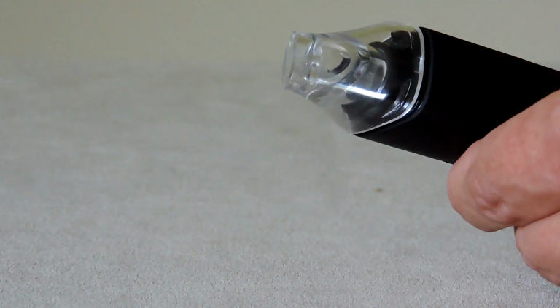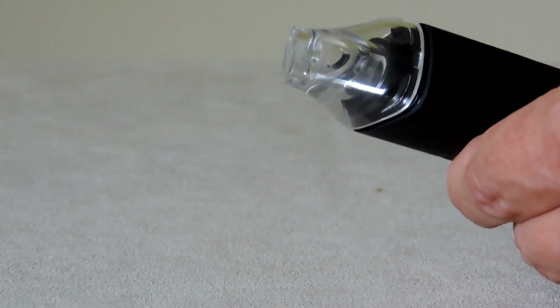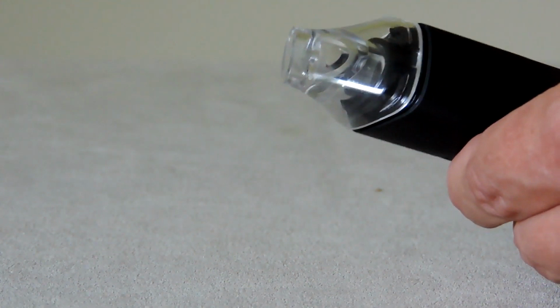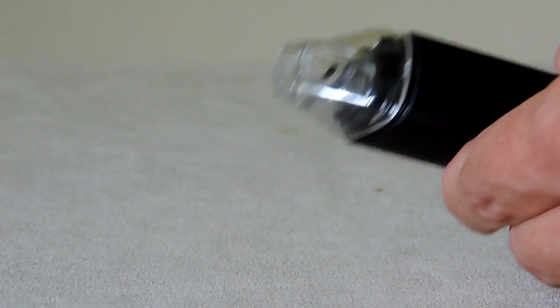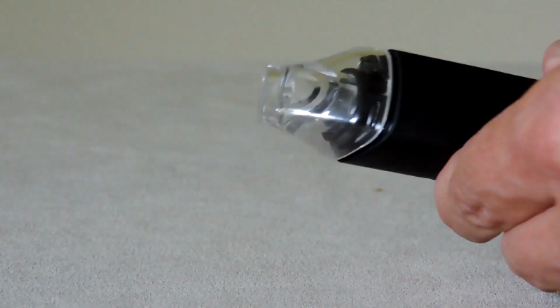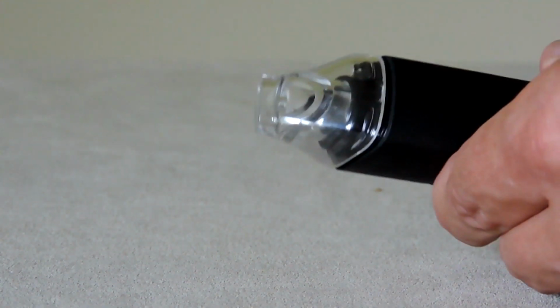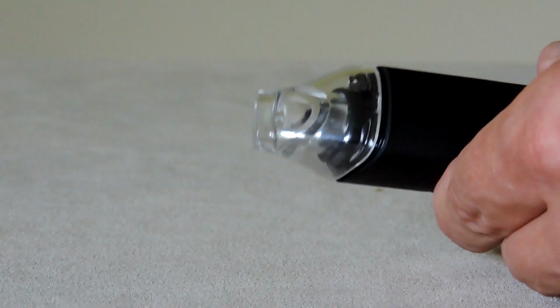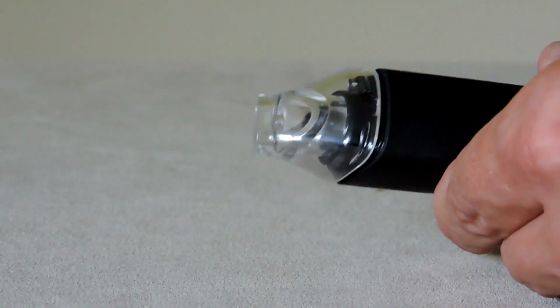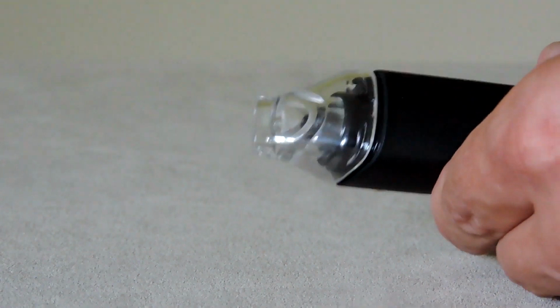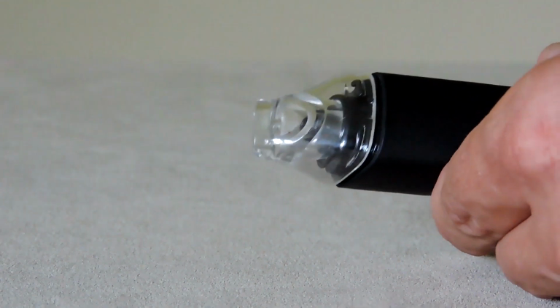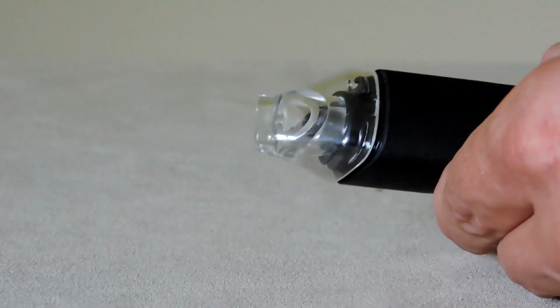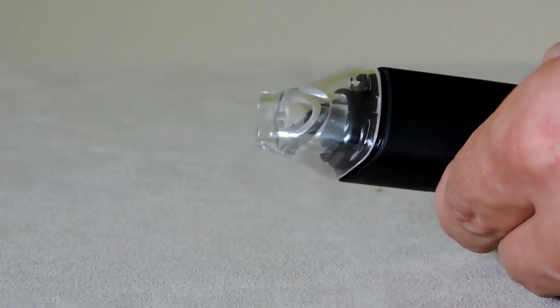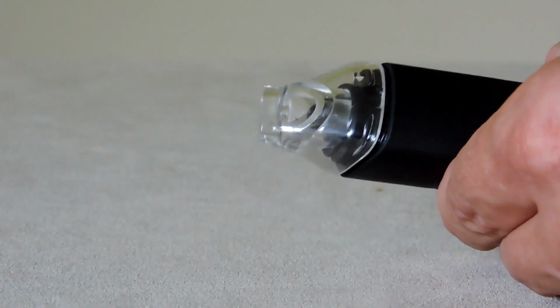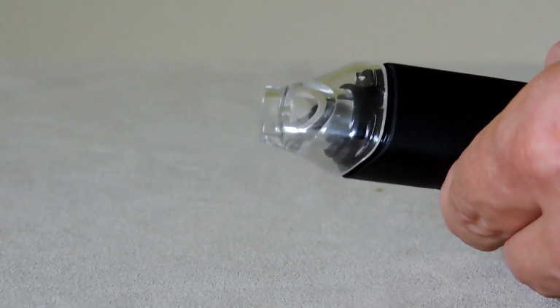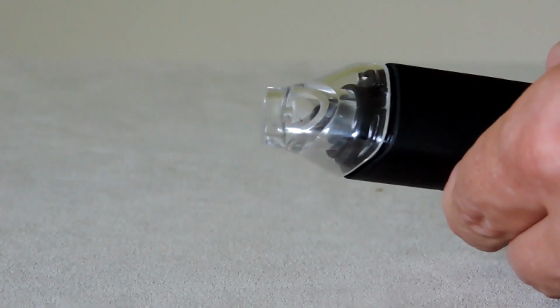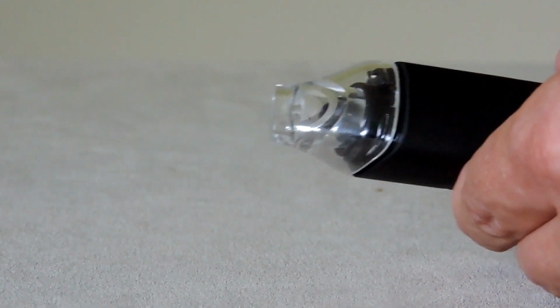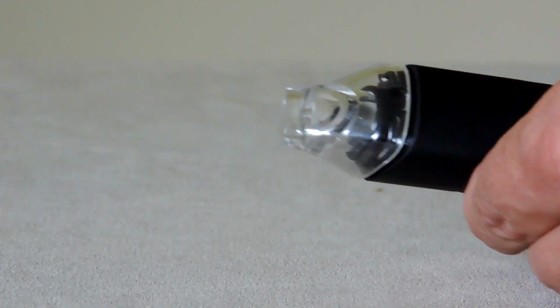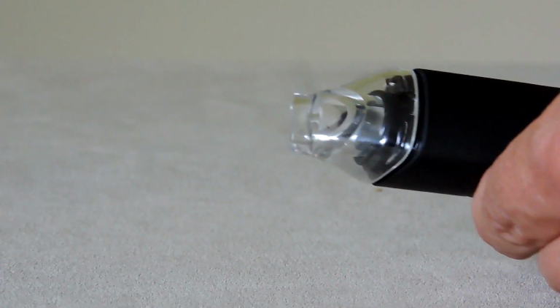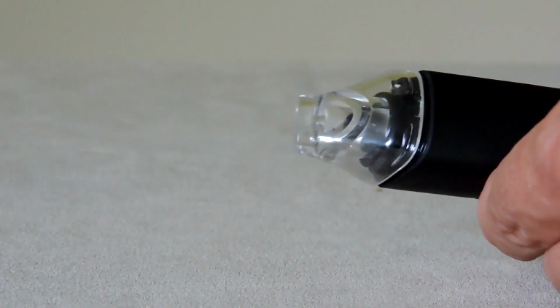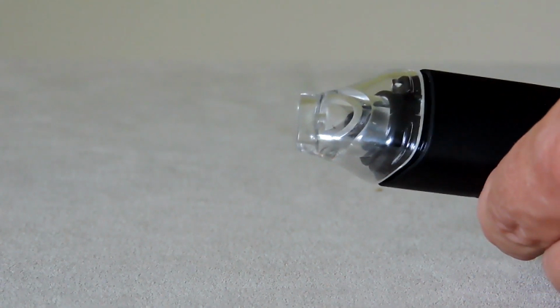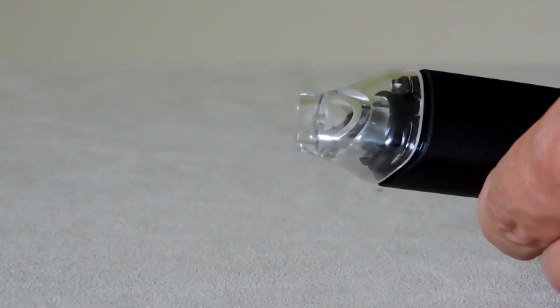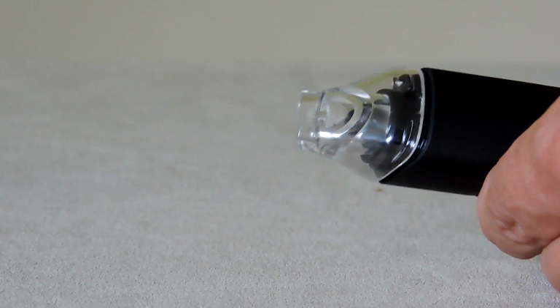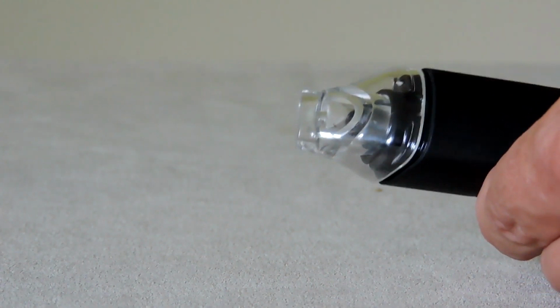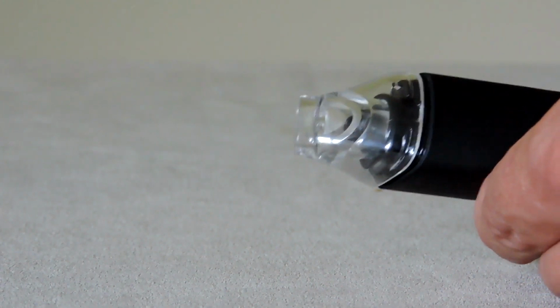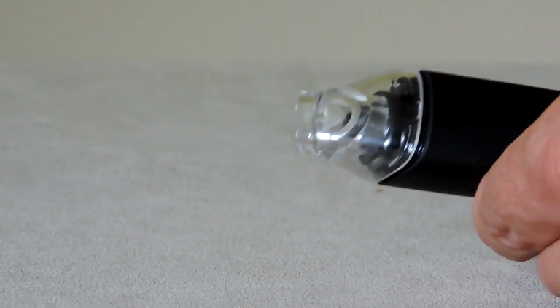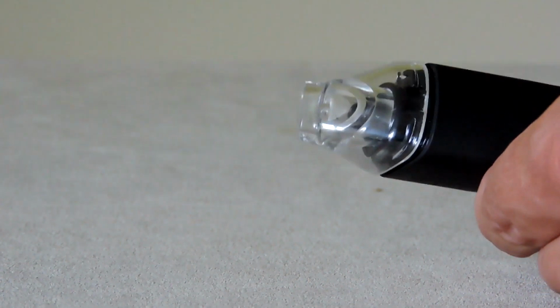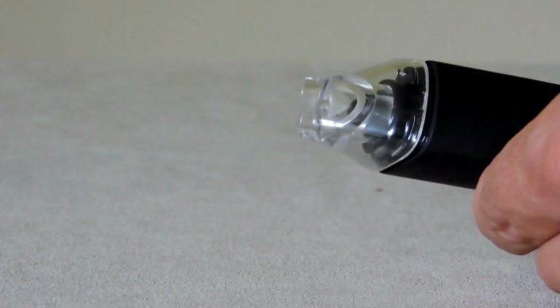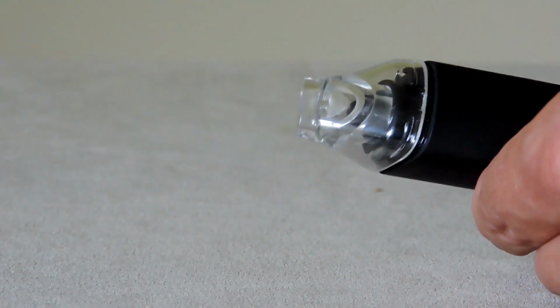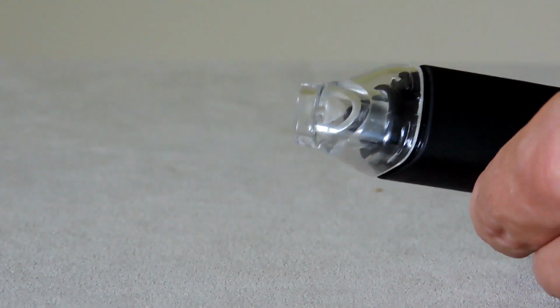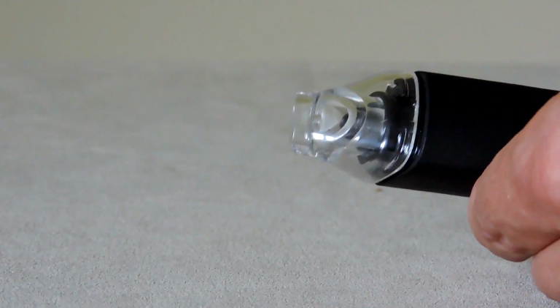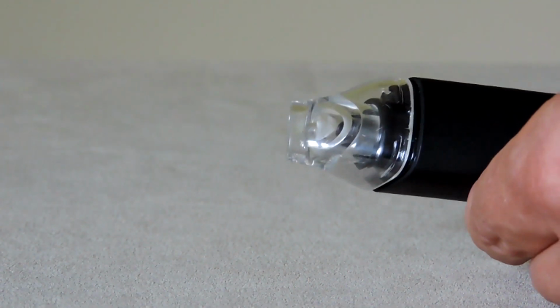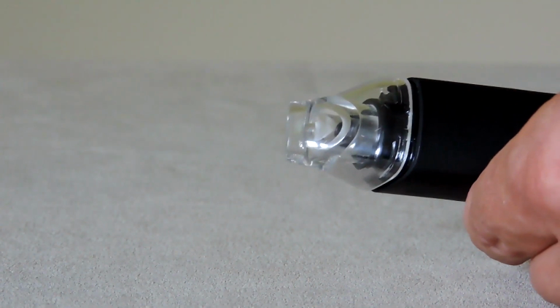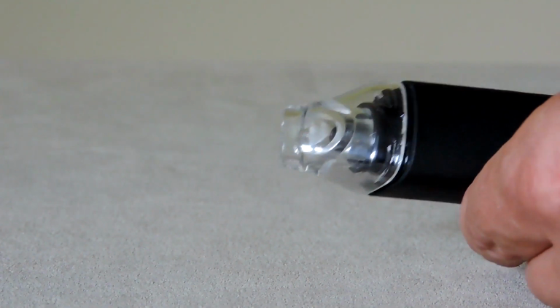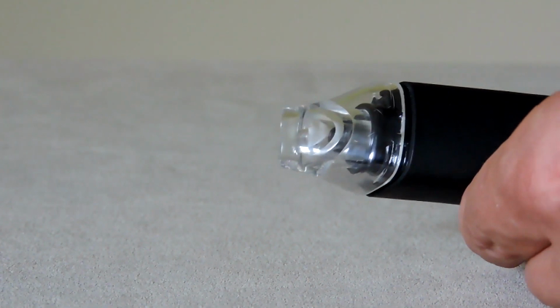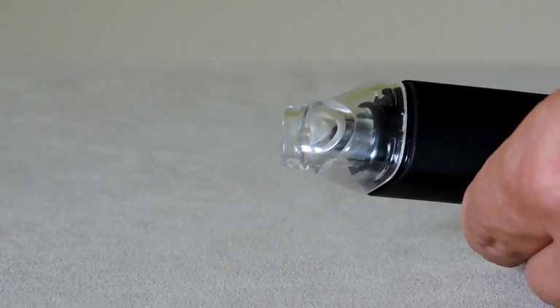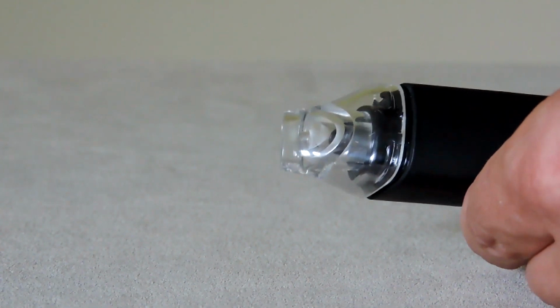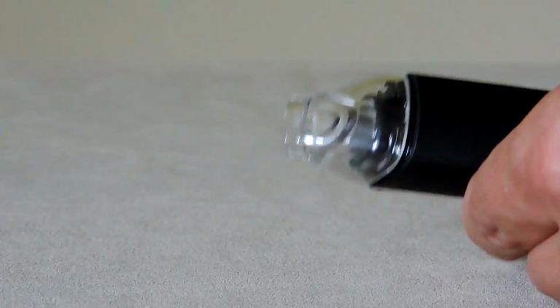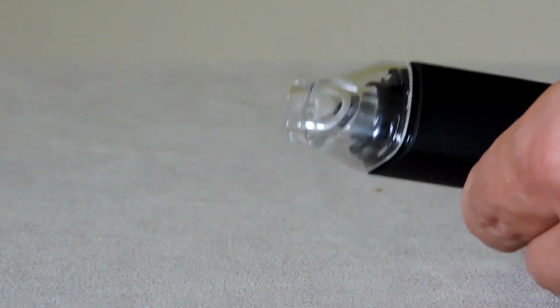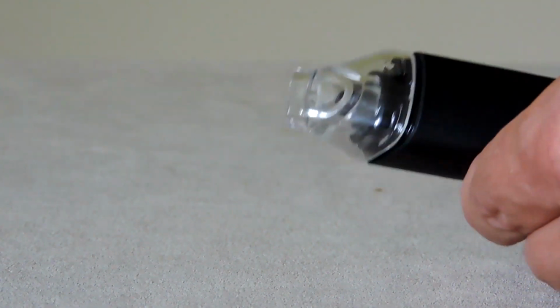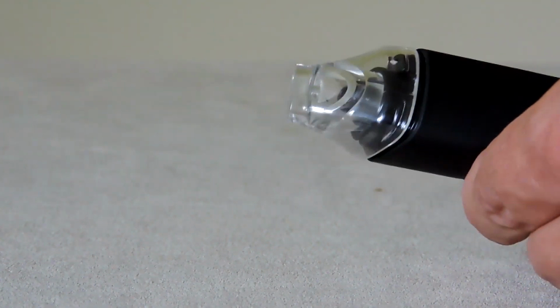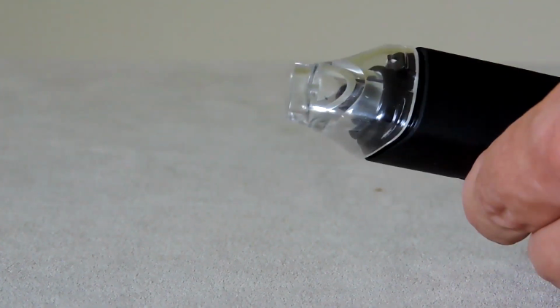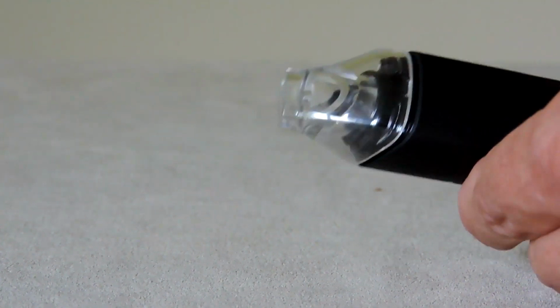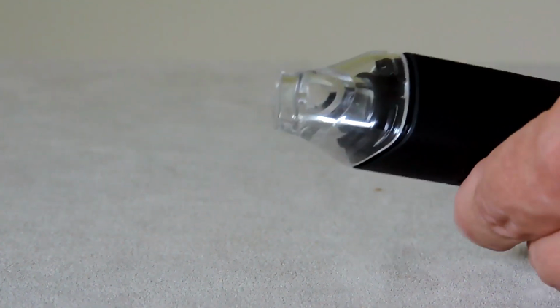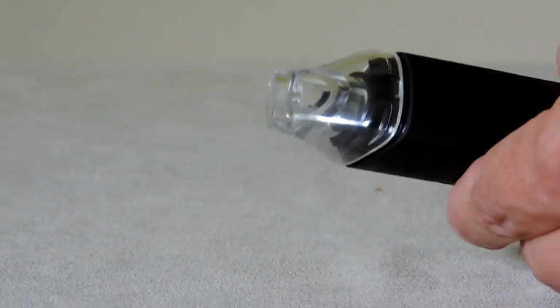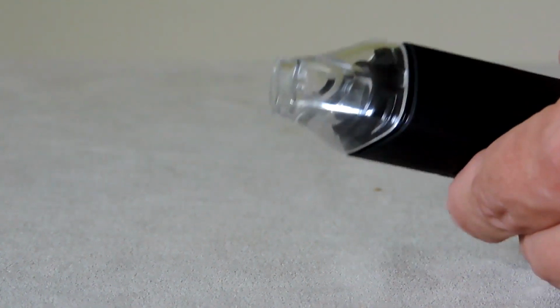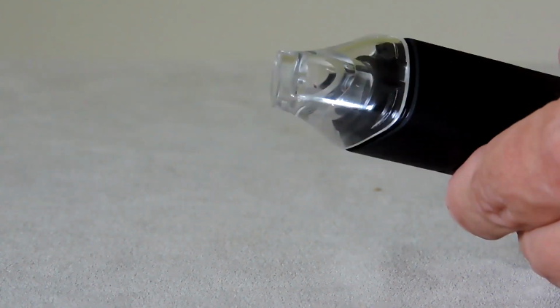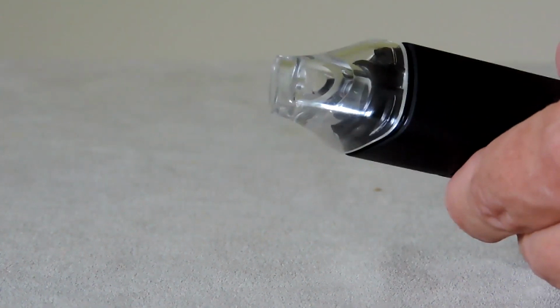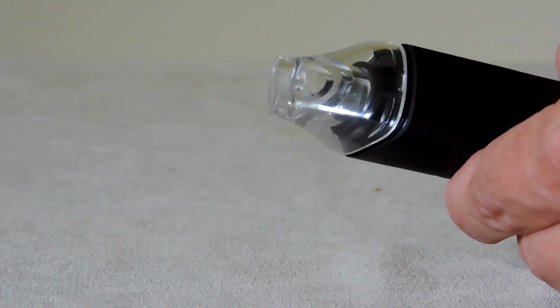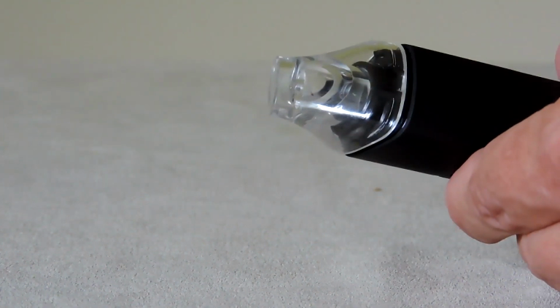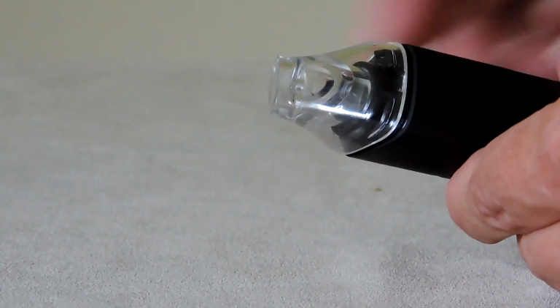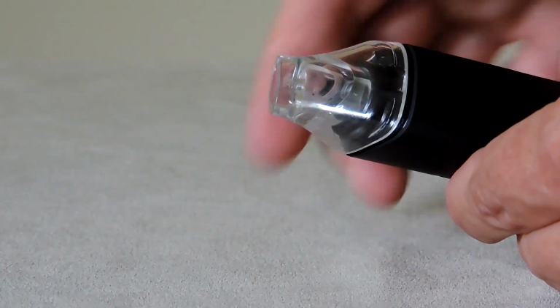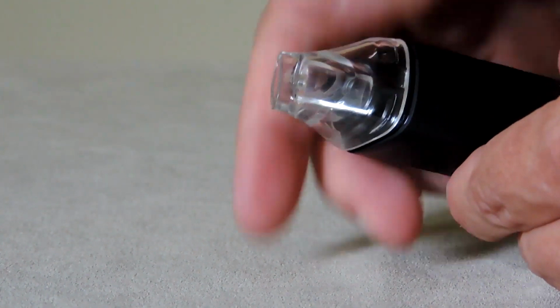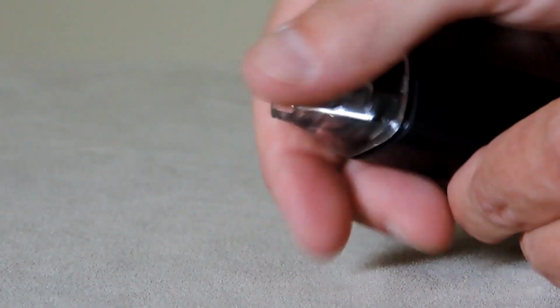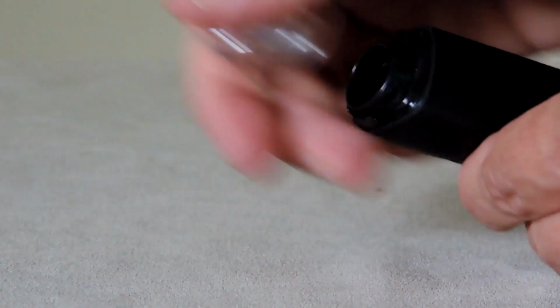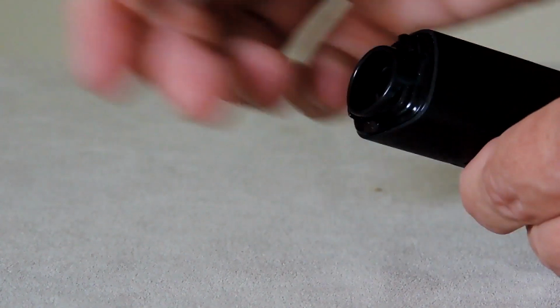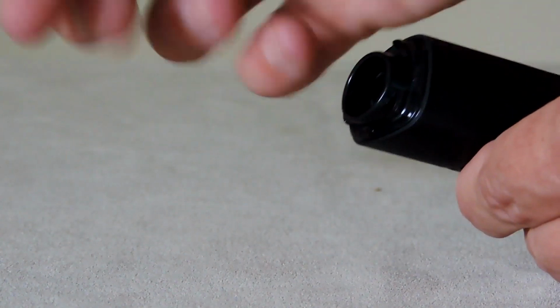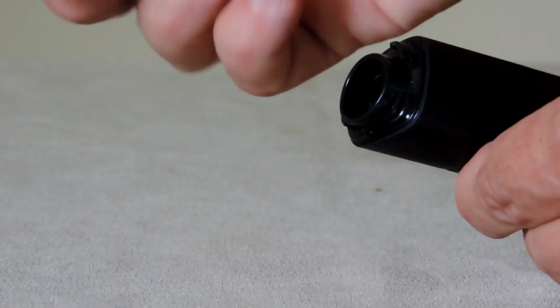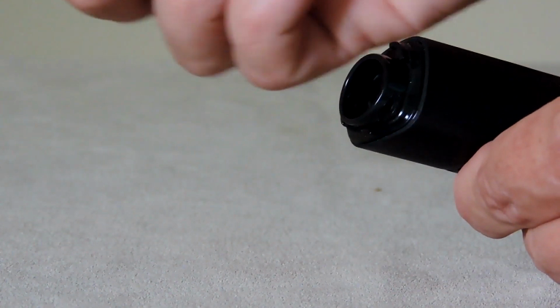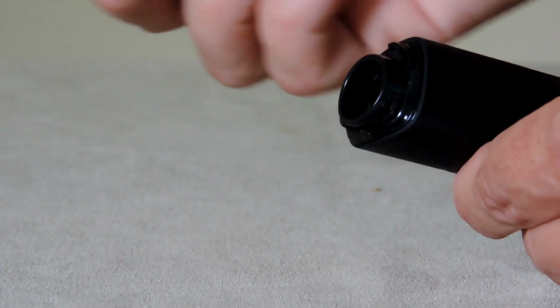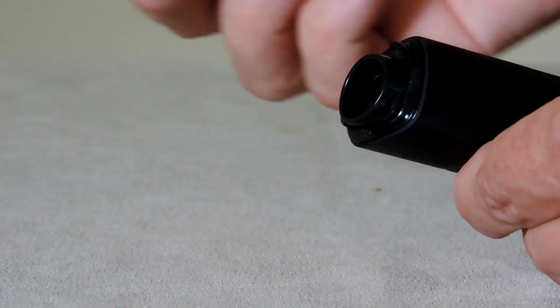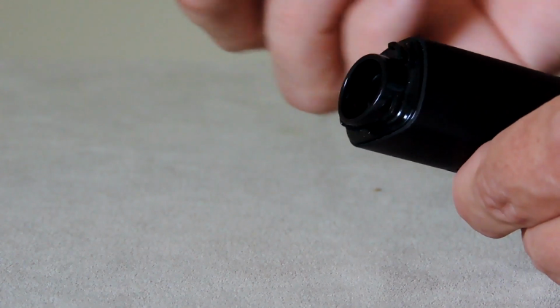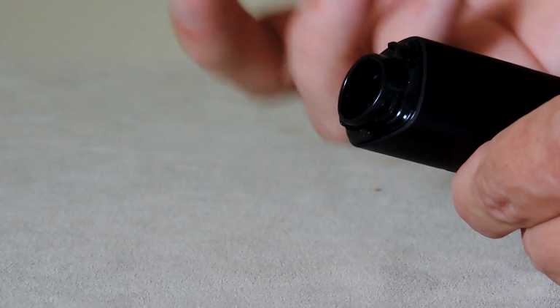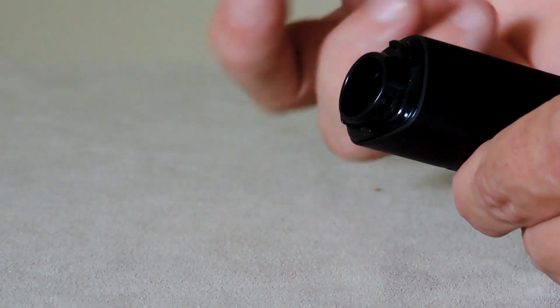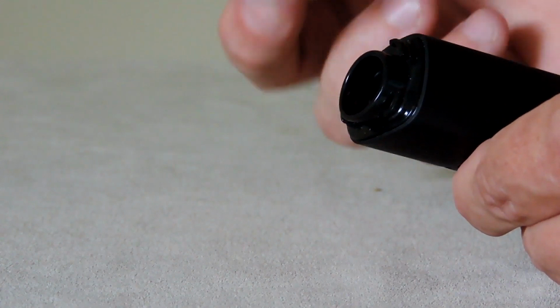This should never have been sold to the public. This is a lid that you have to take on and off all the time, and it's already in bad shape.